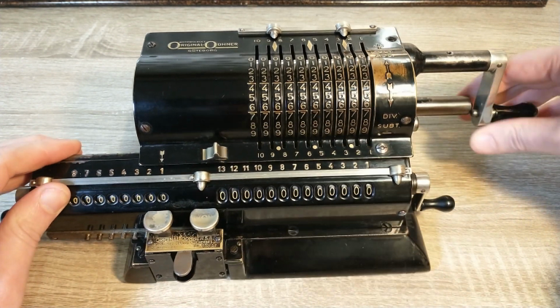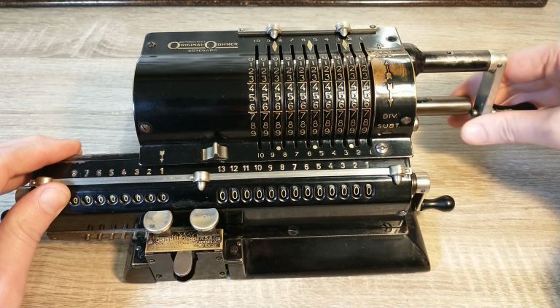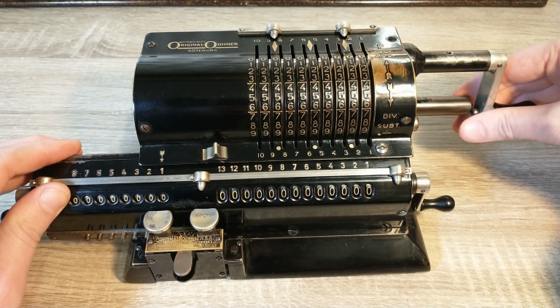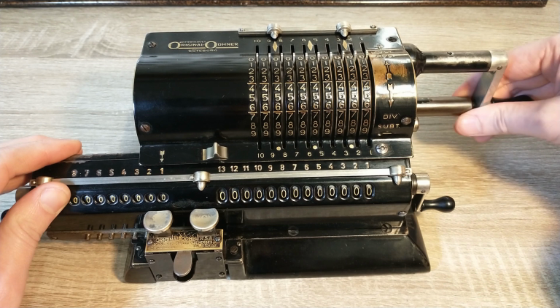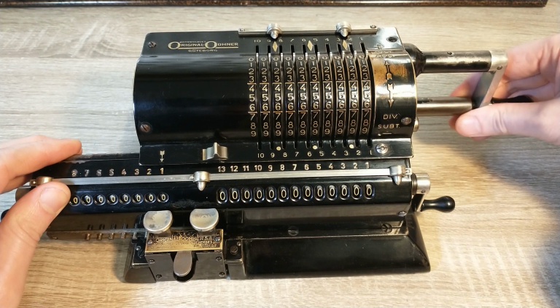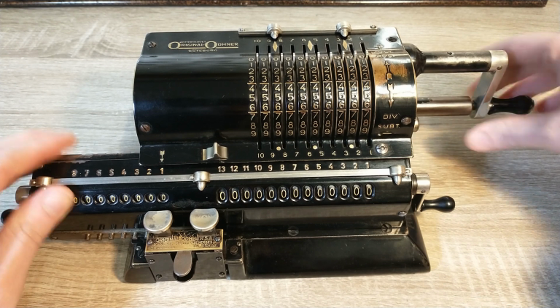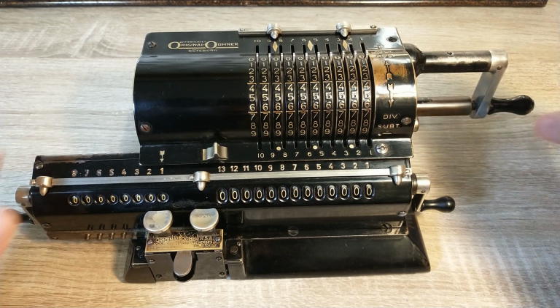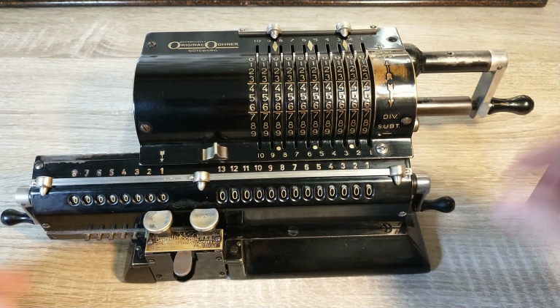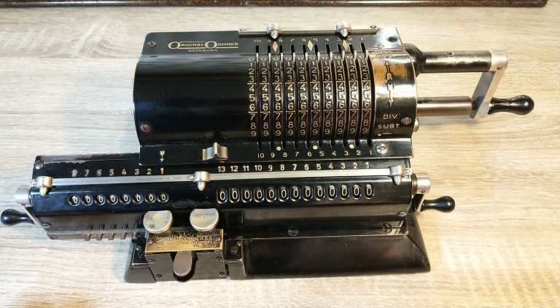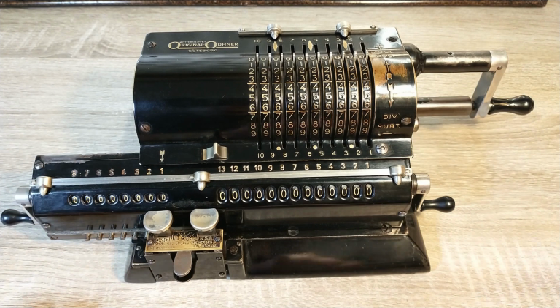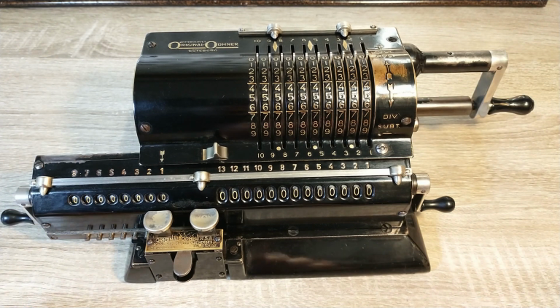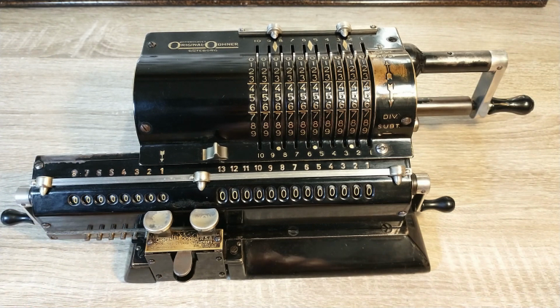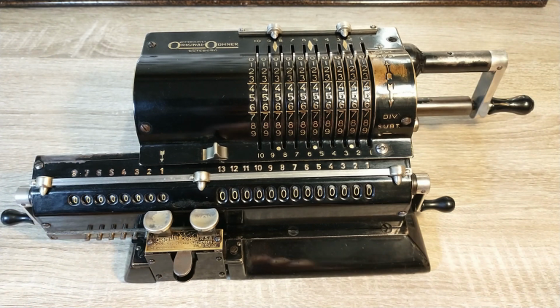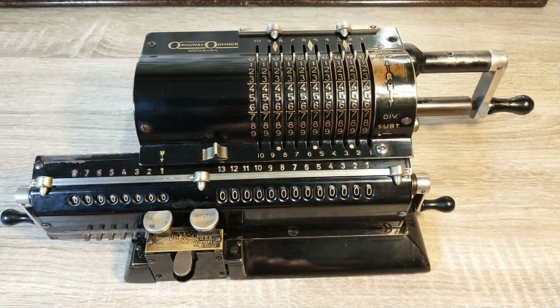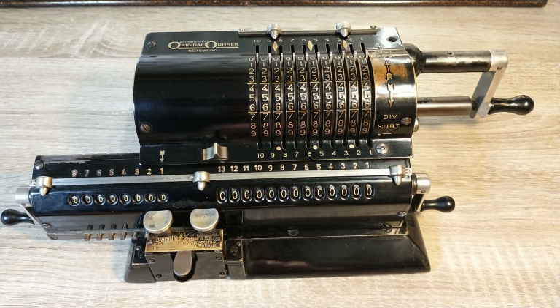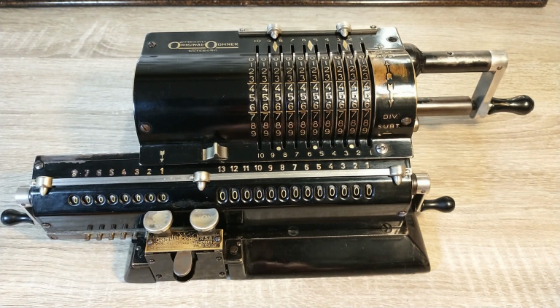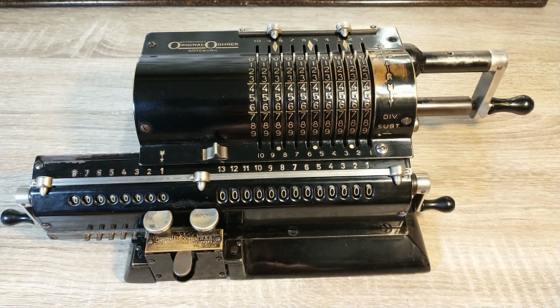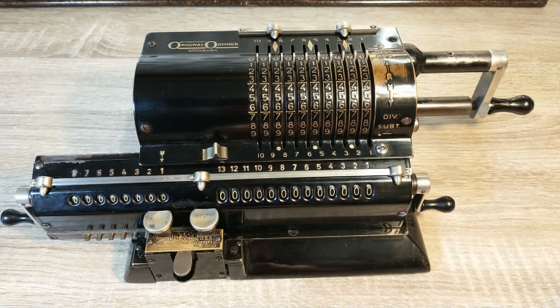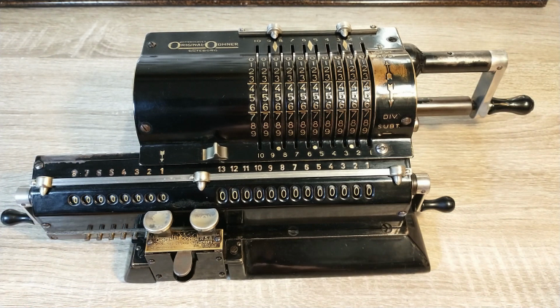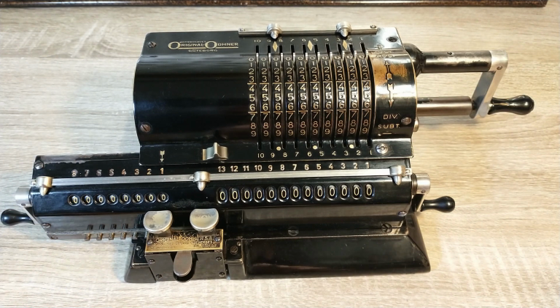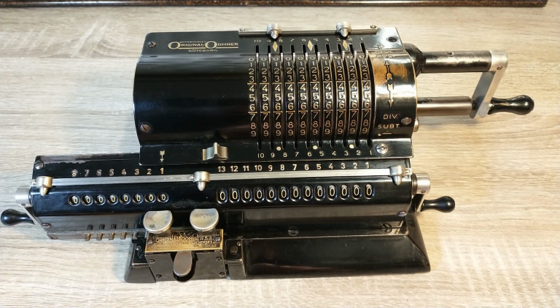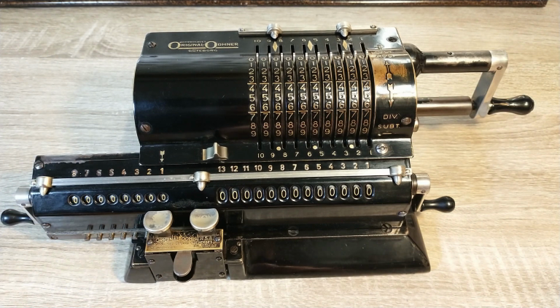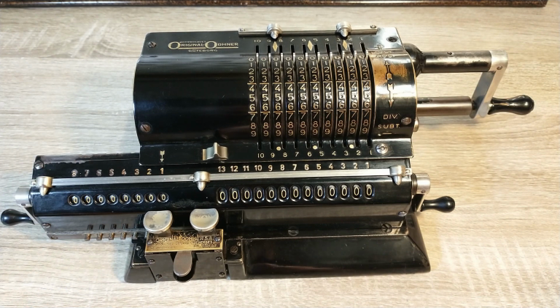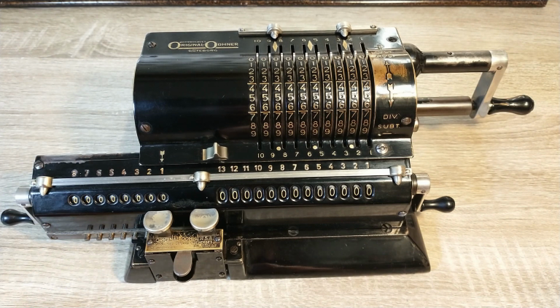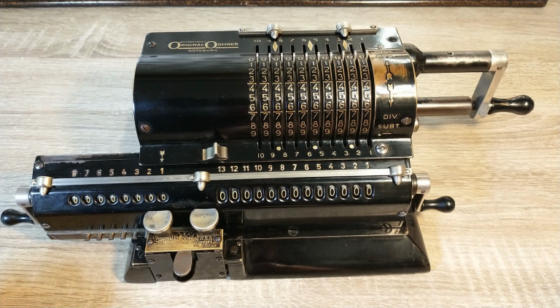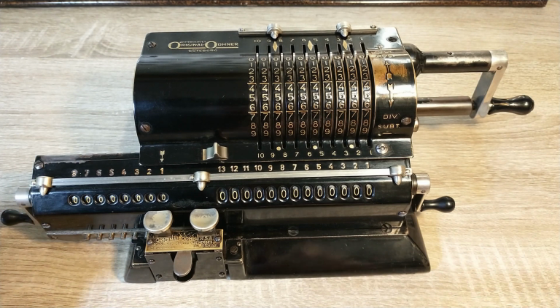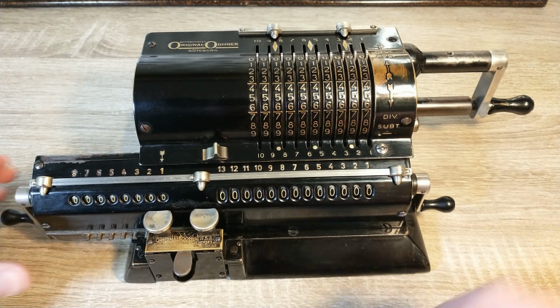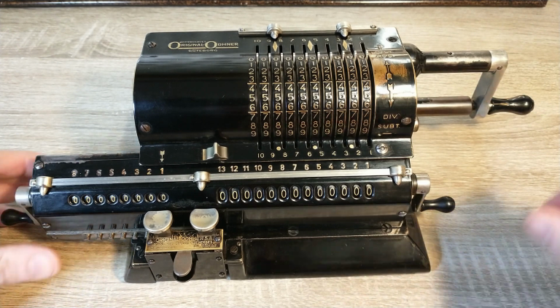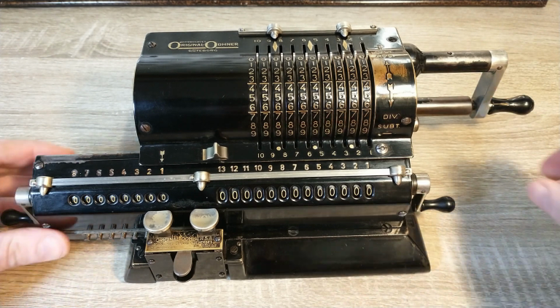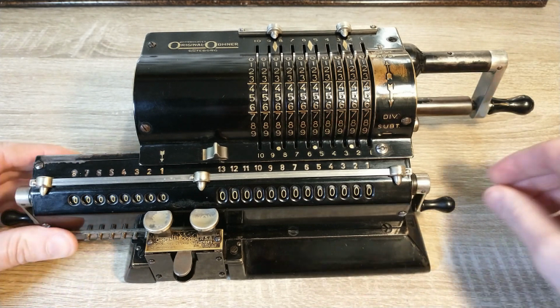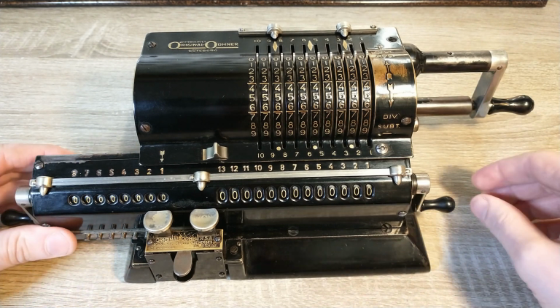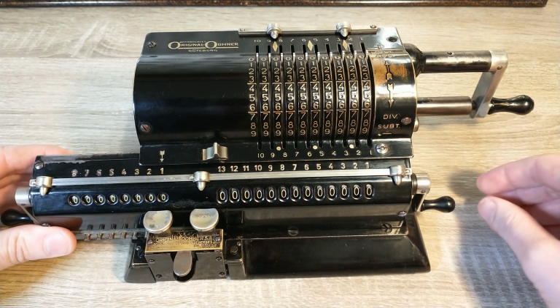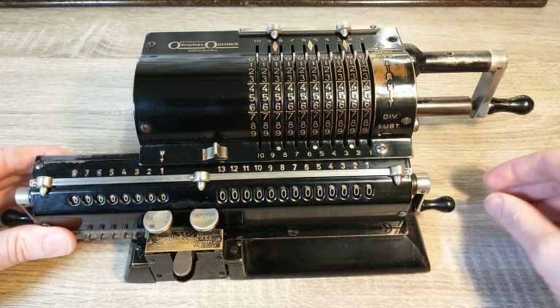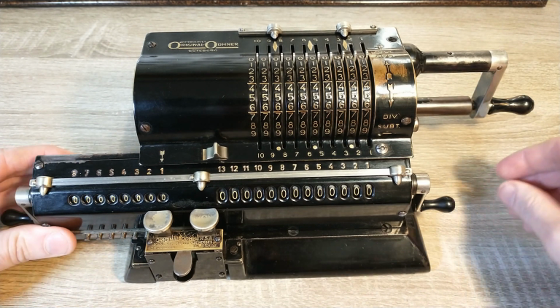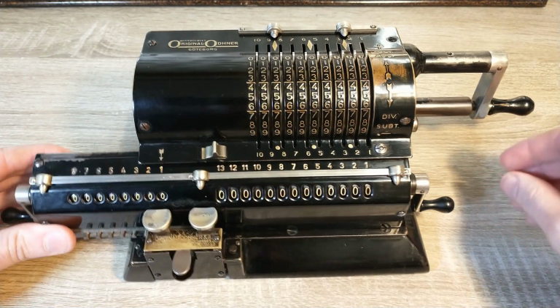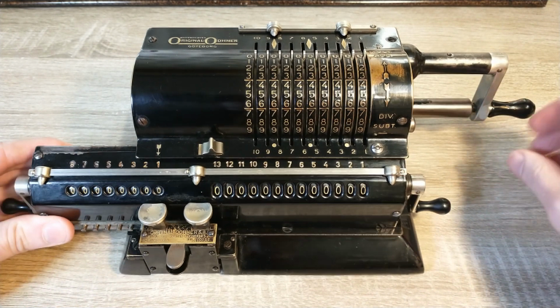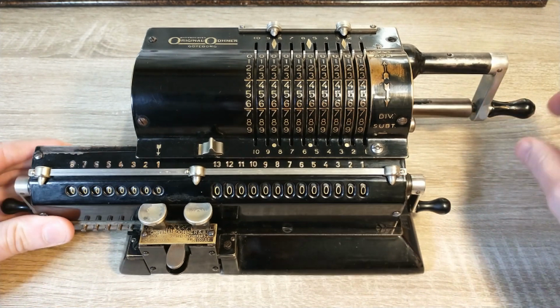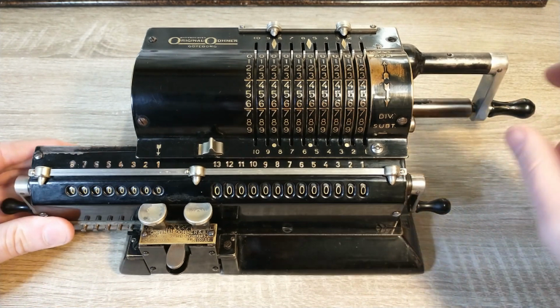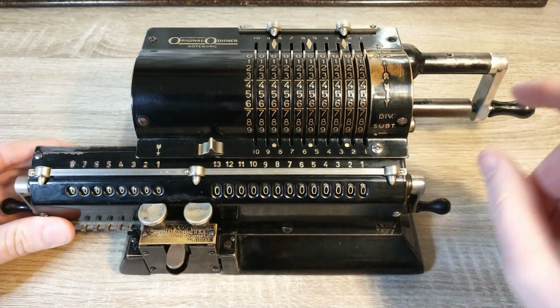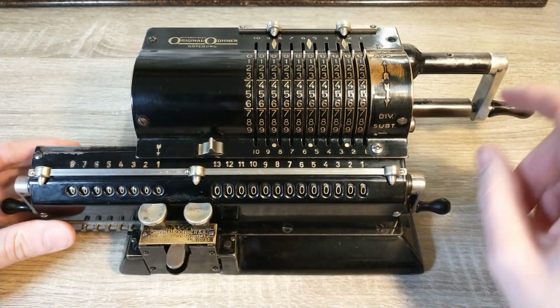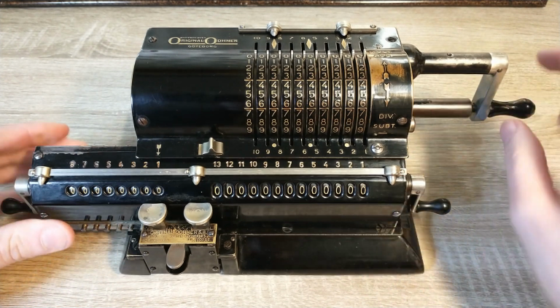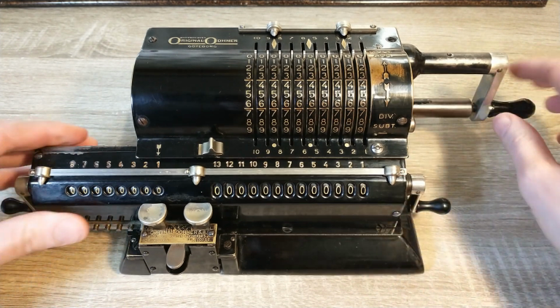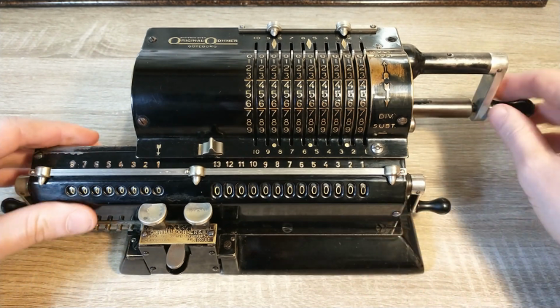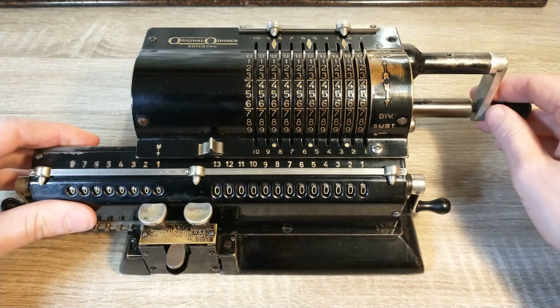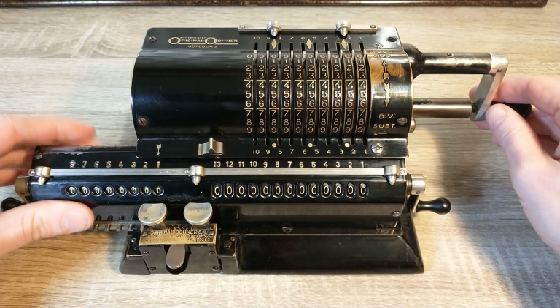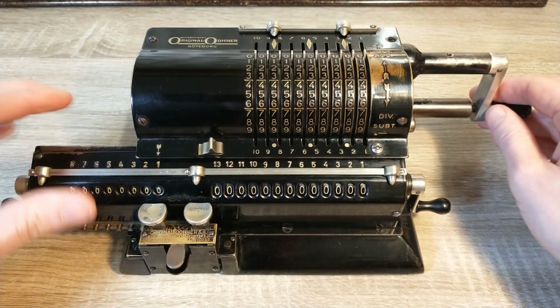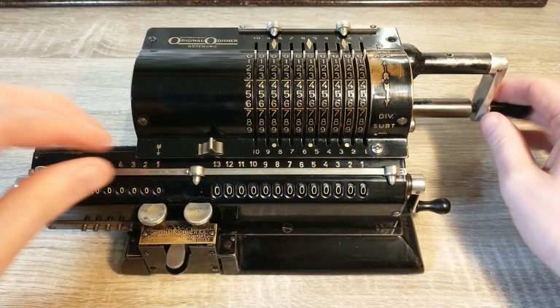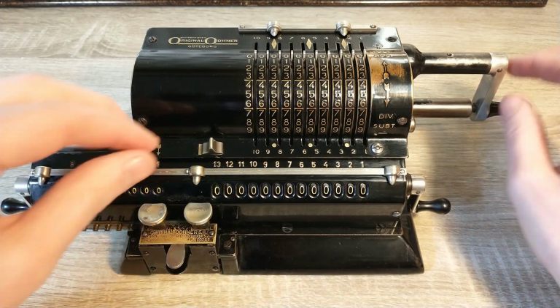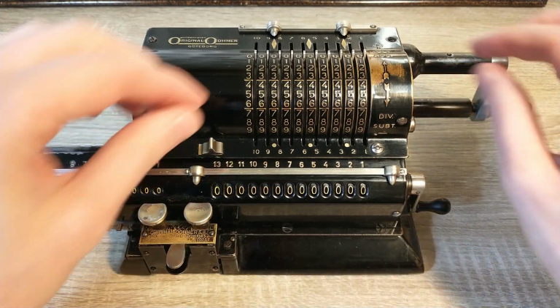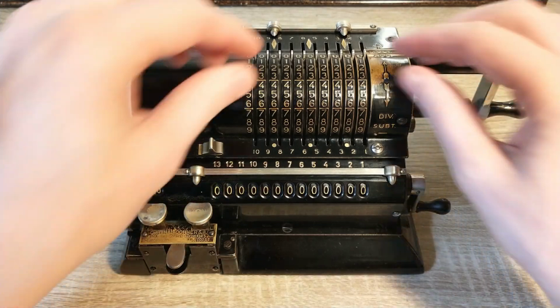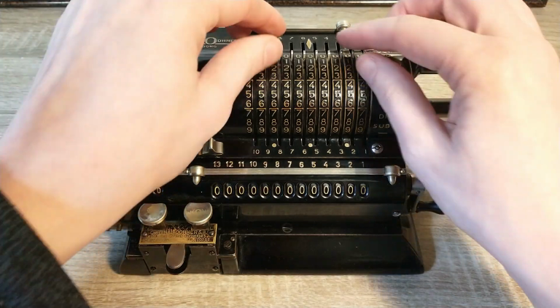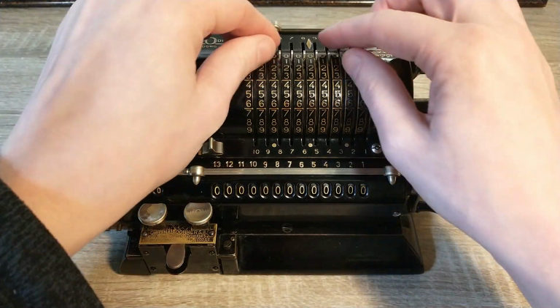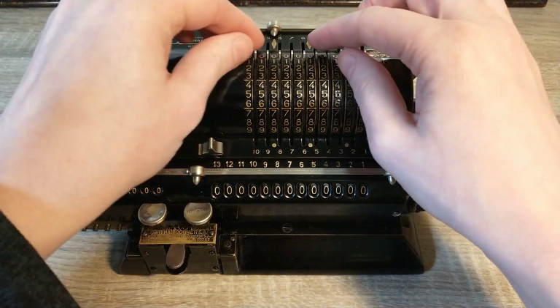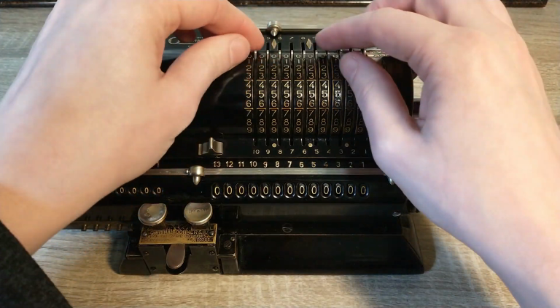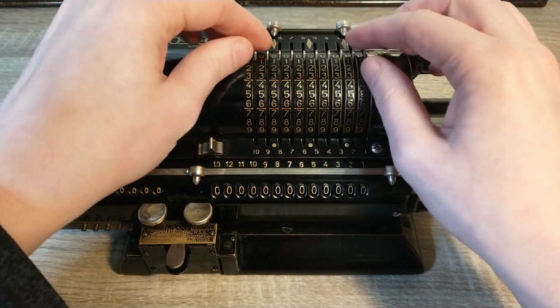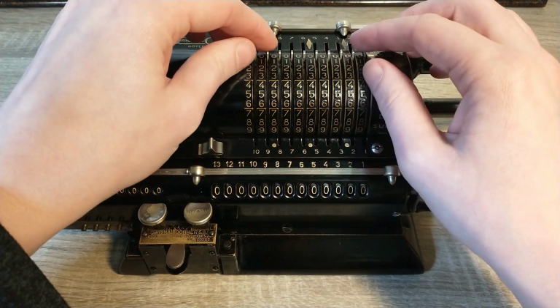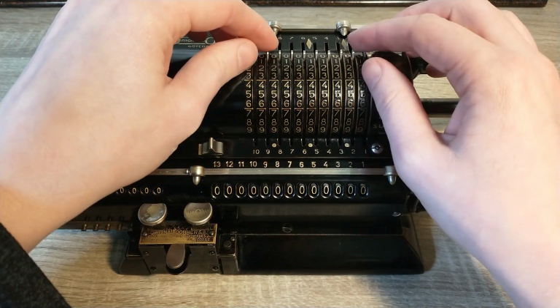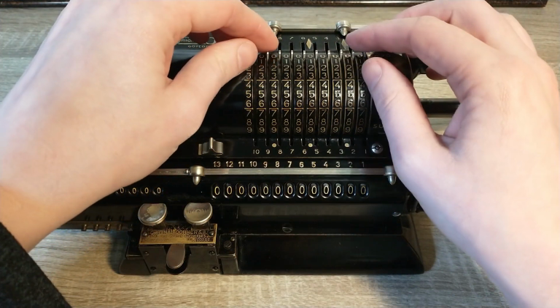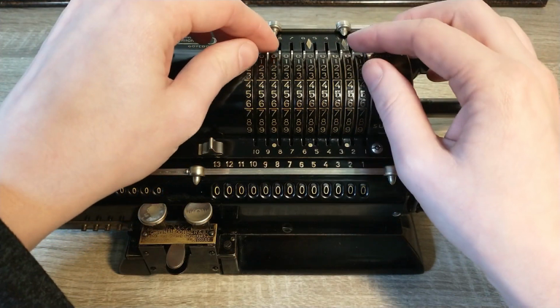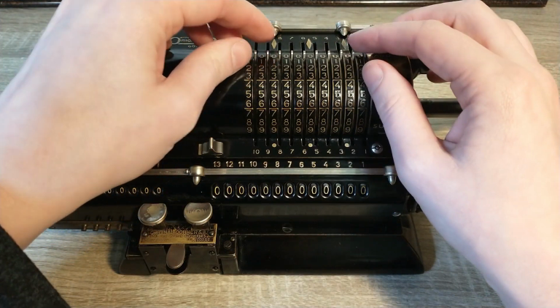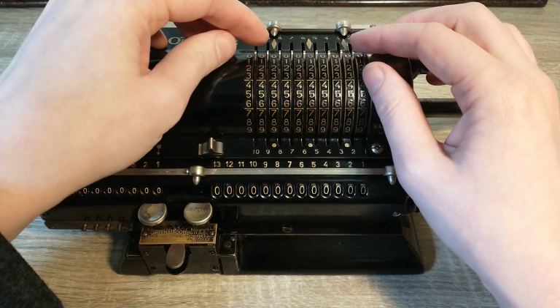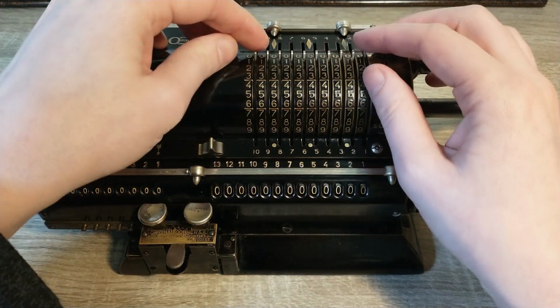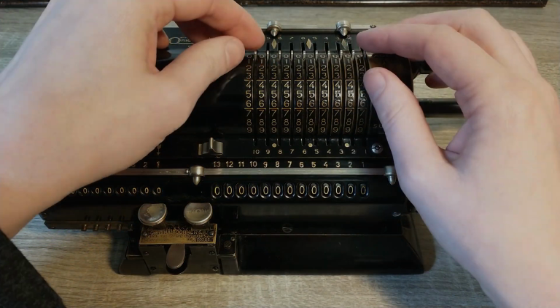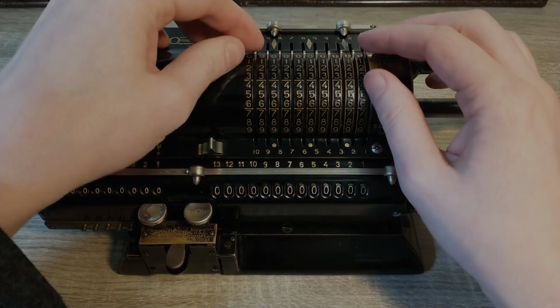One thing is important to remember: once you start the revolution you need to follow through. Otherwise the machine might jam.